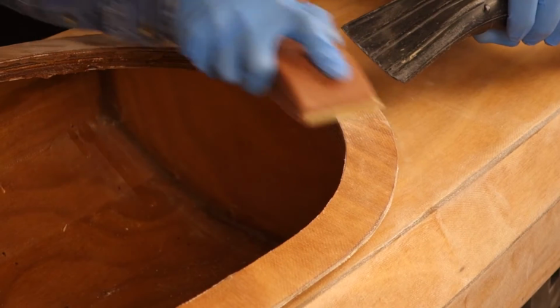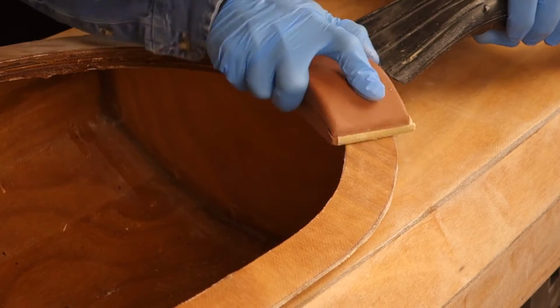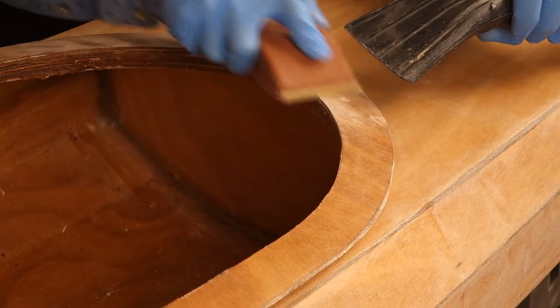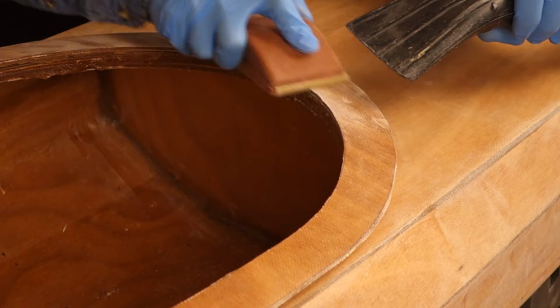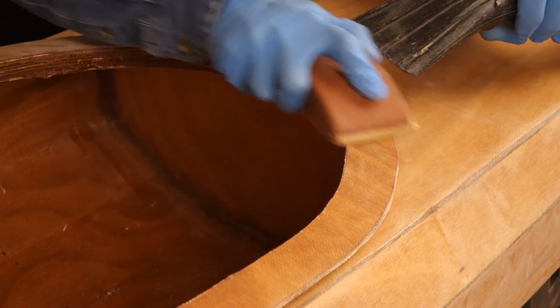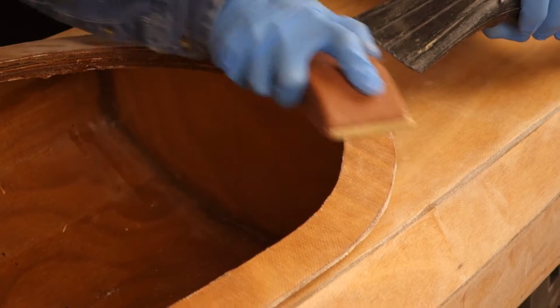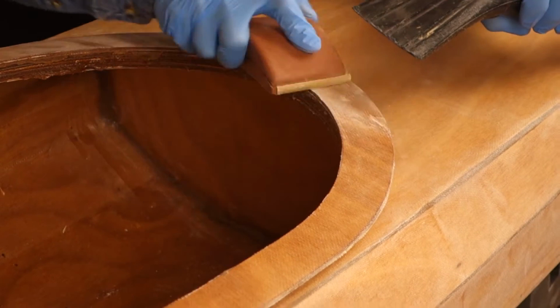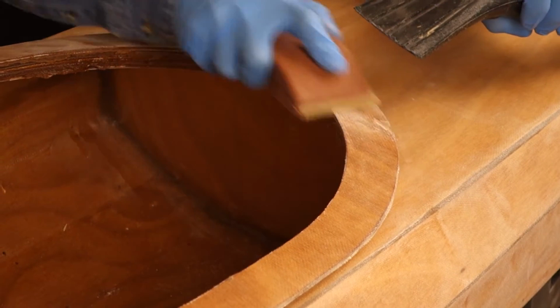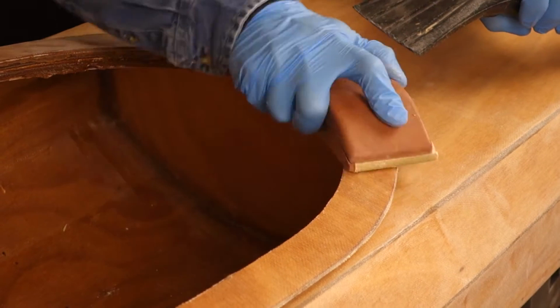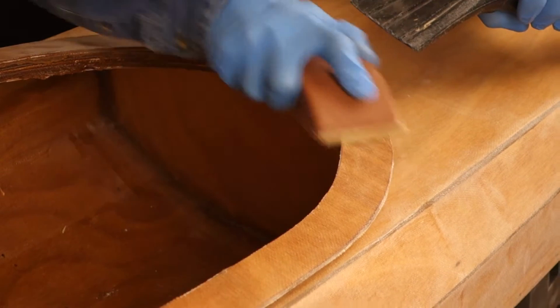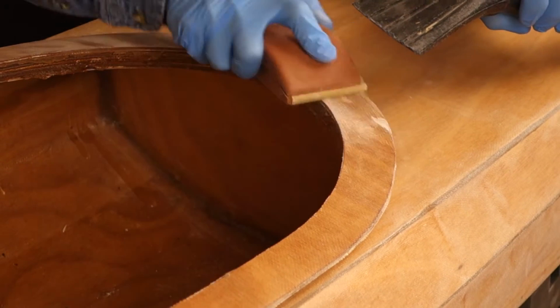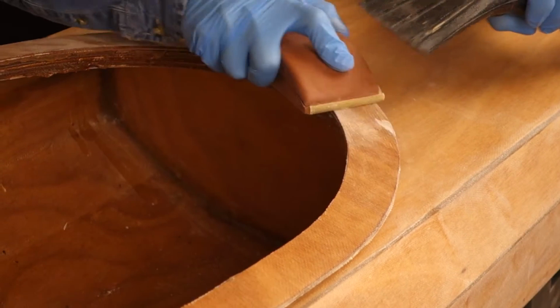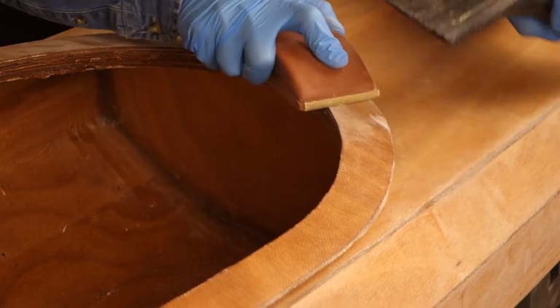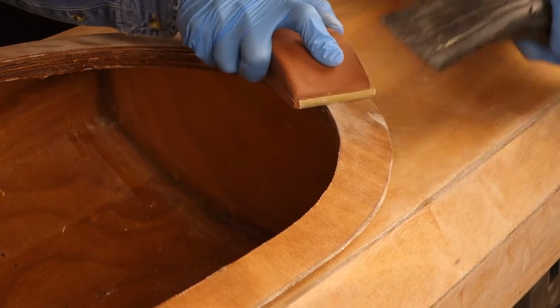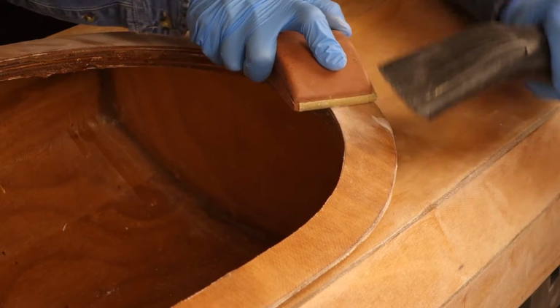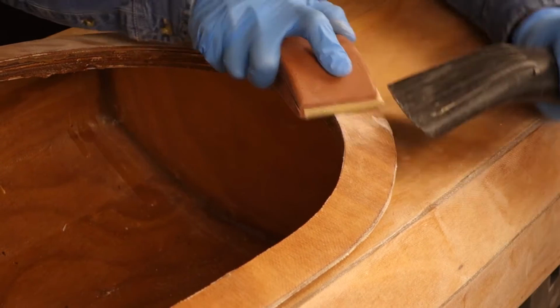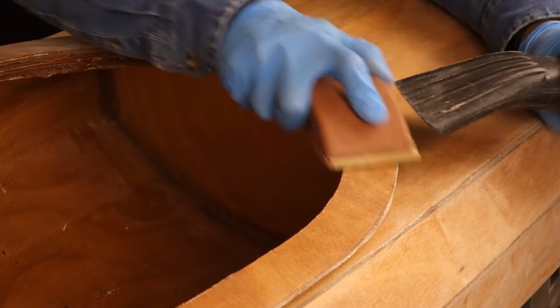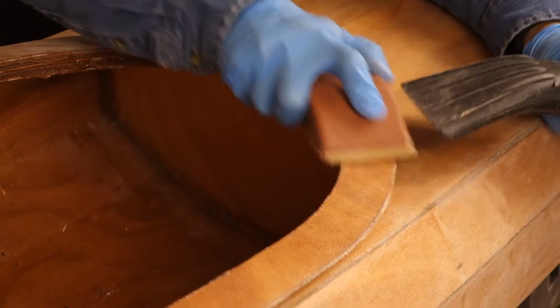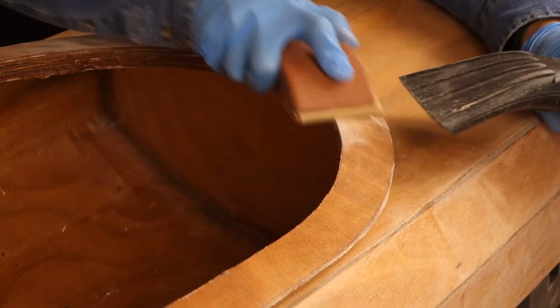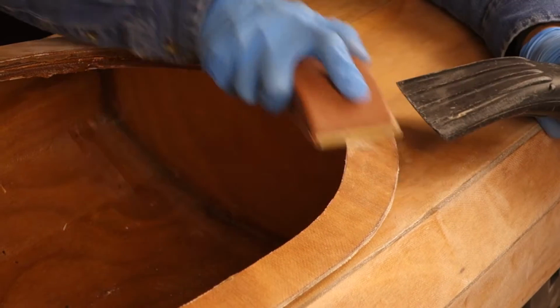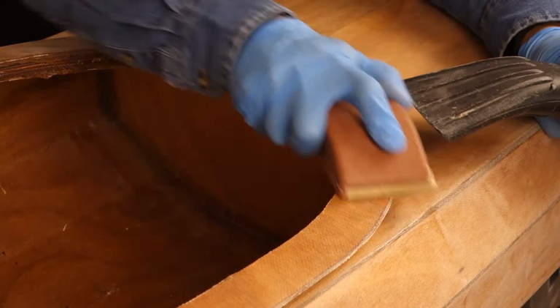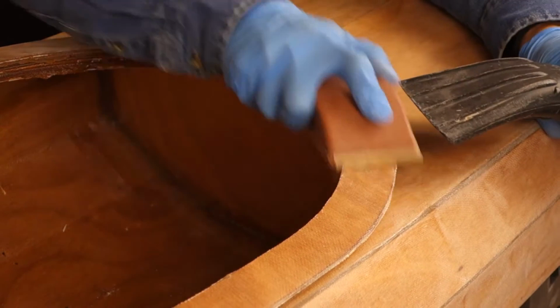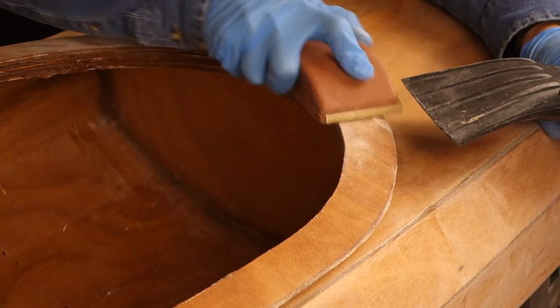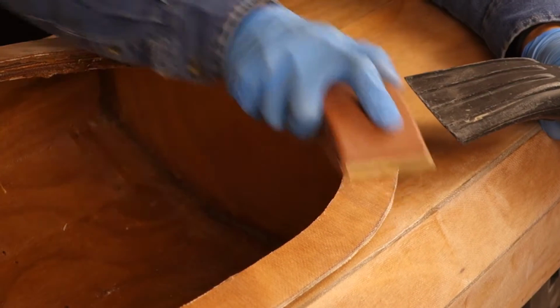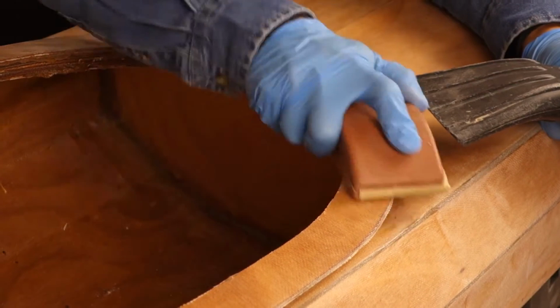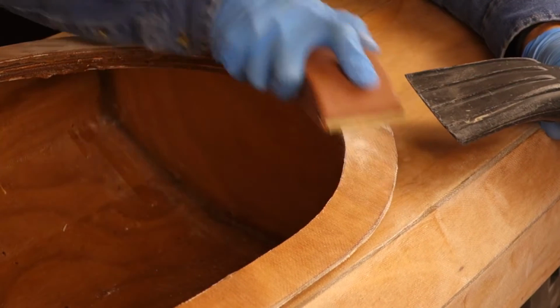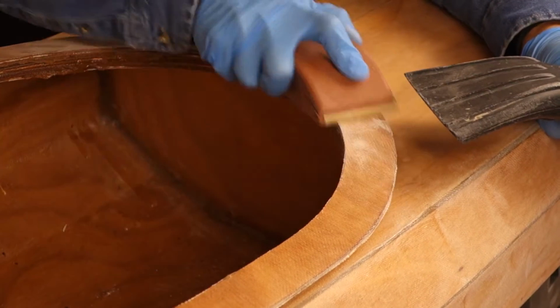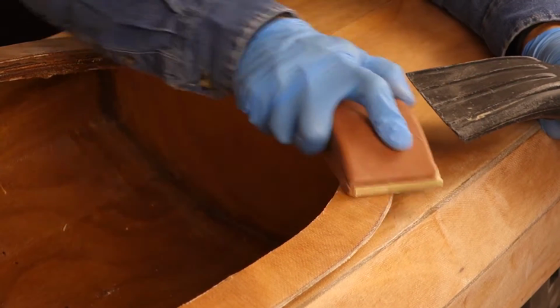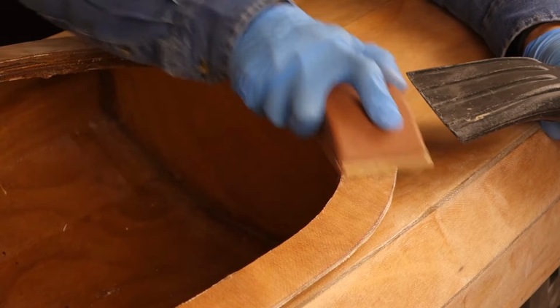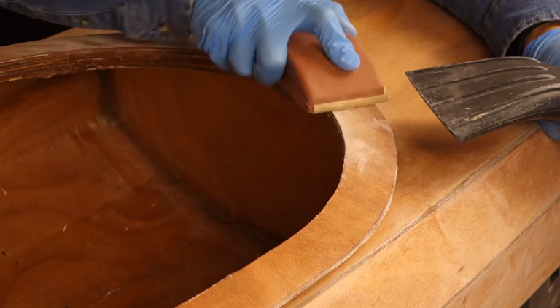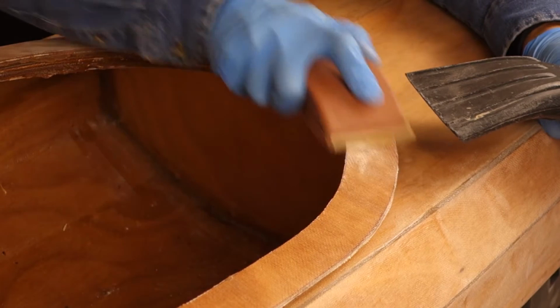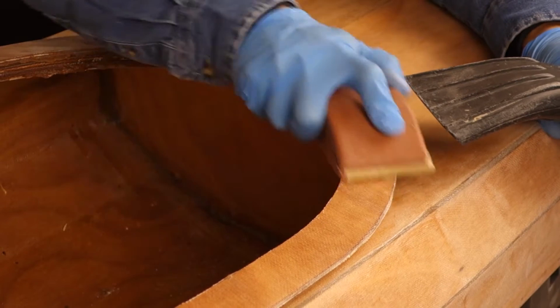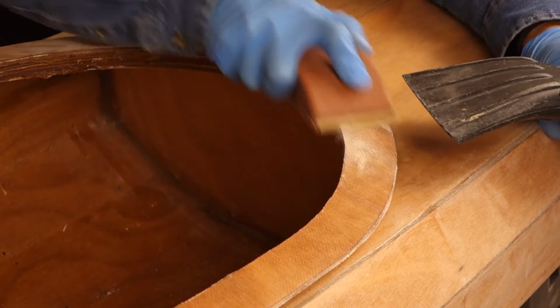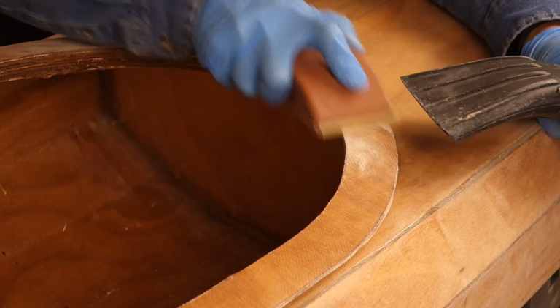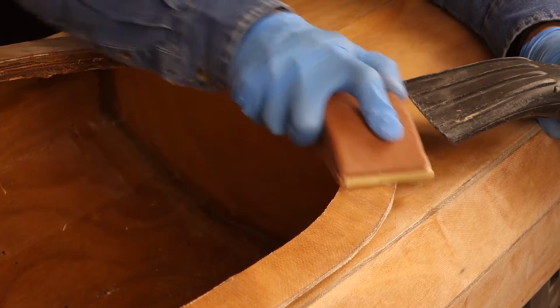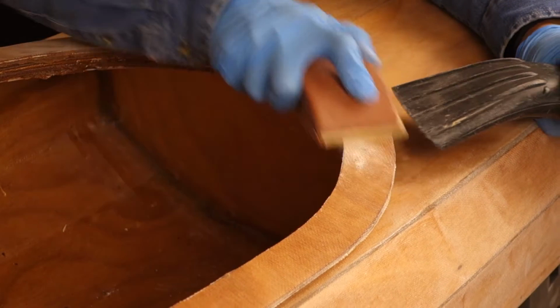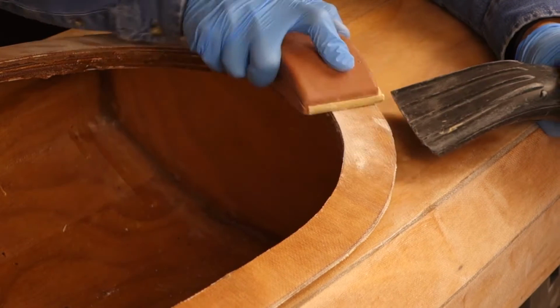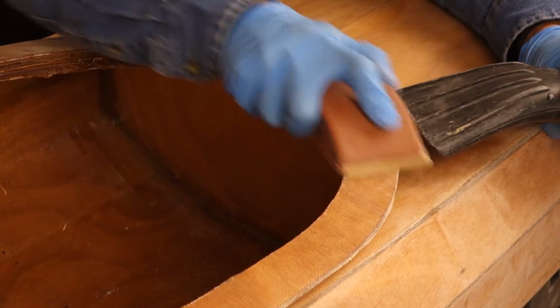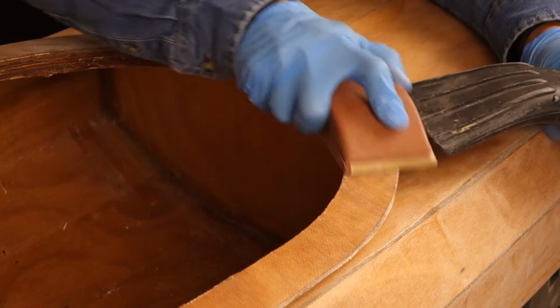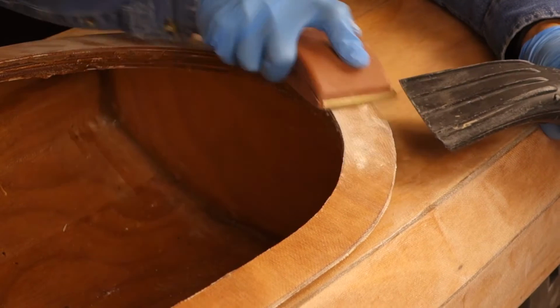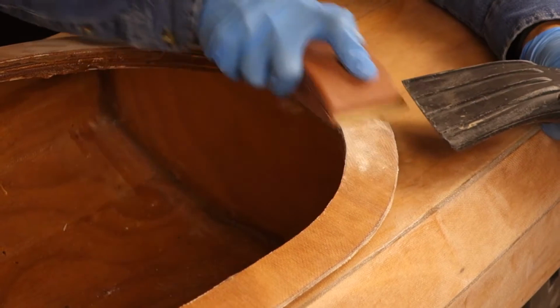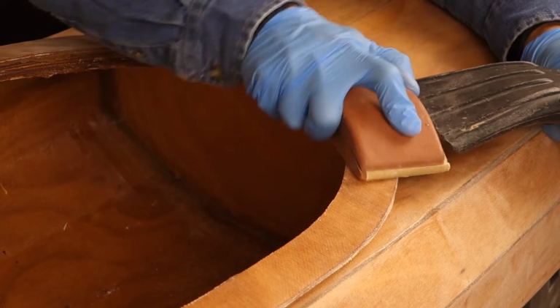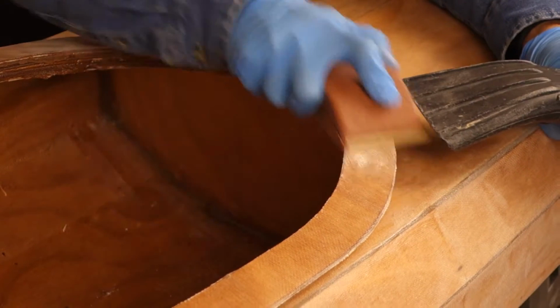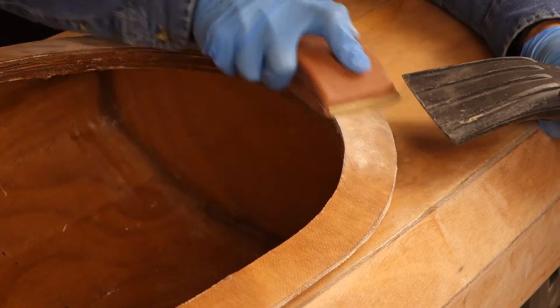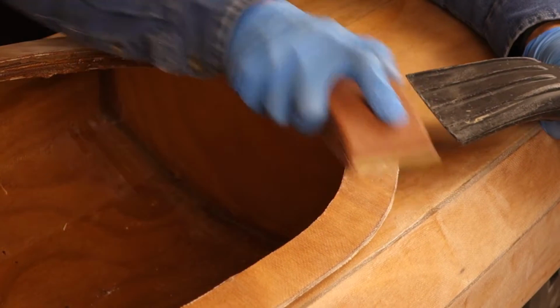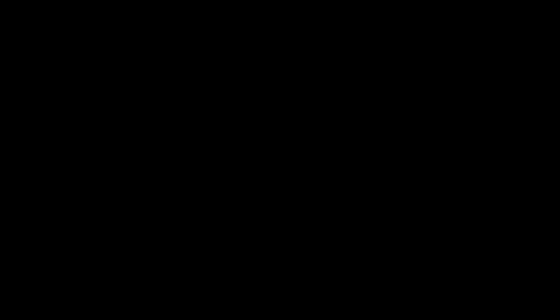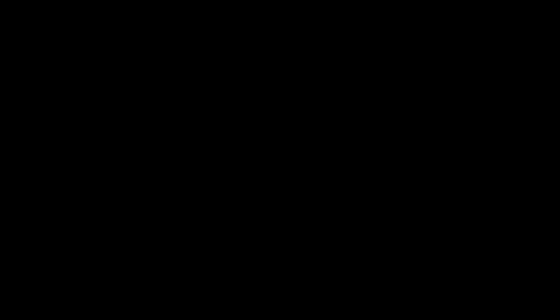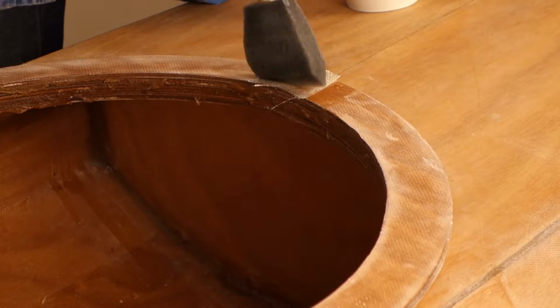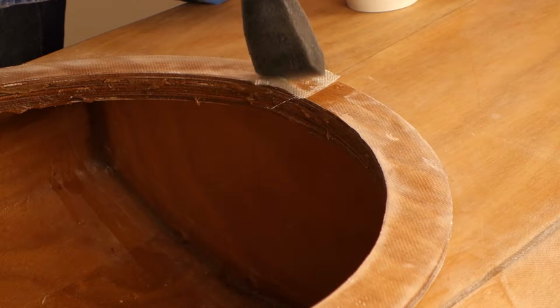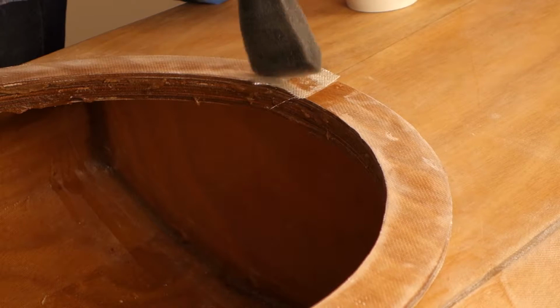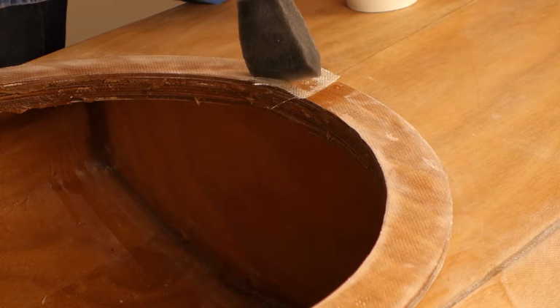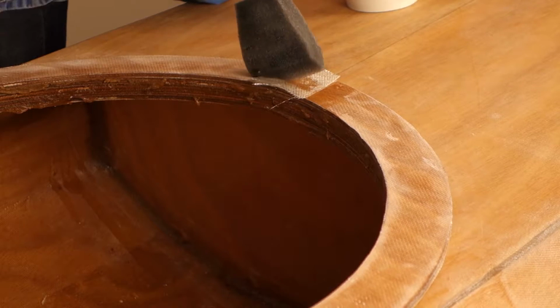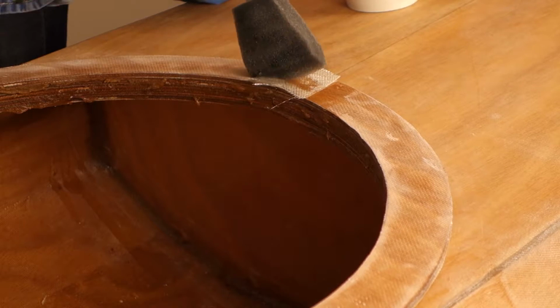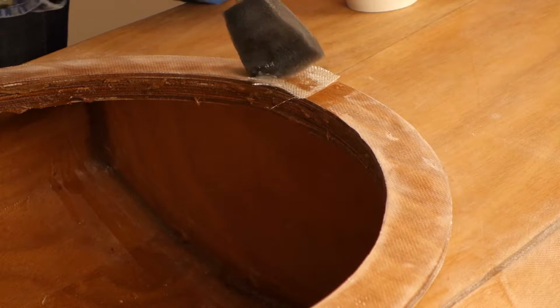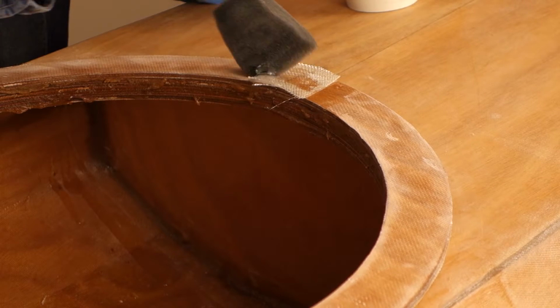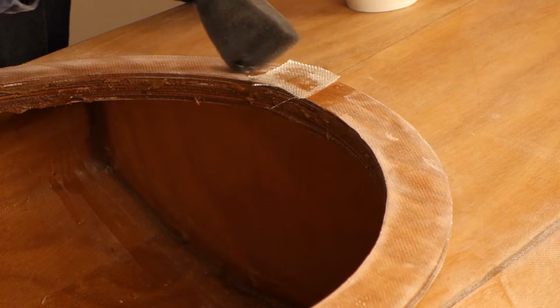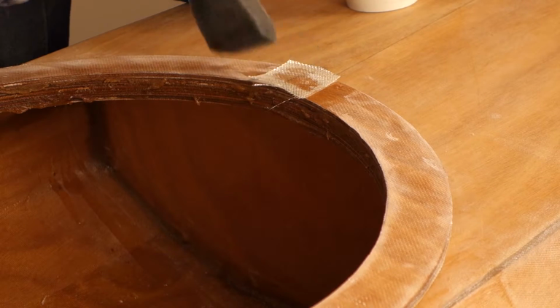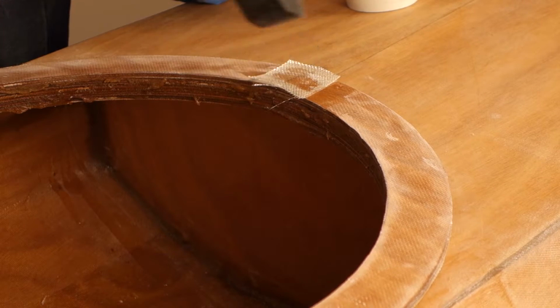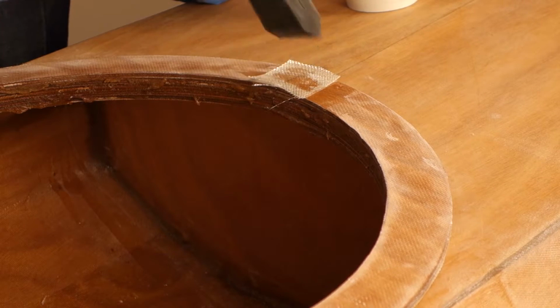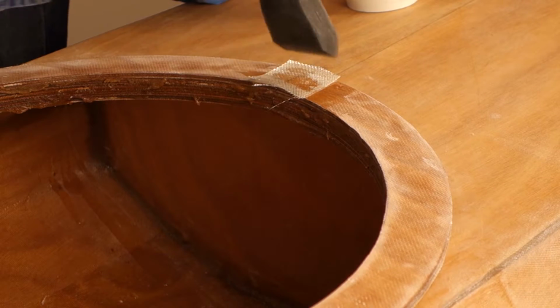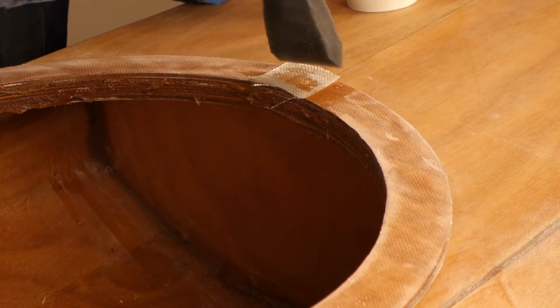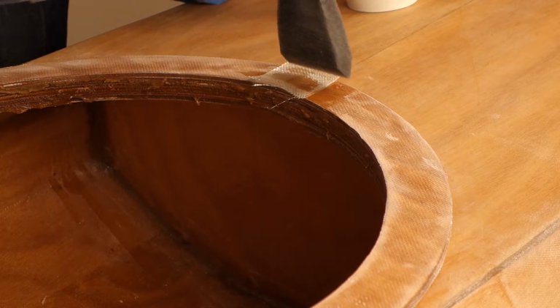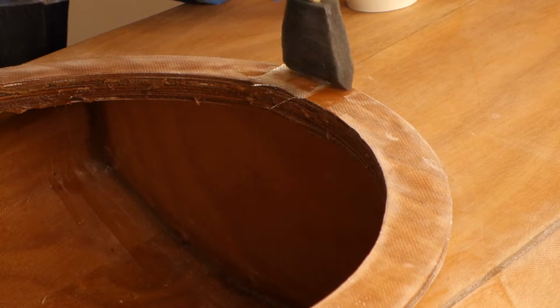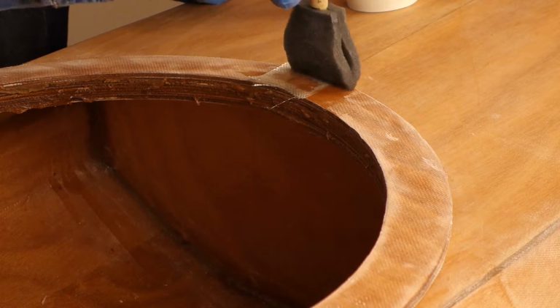Let dry for at least 24 hours. Roughen the top of the cockpit combing with 220 grit sandpaper.